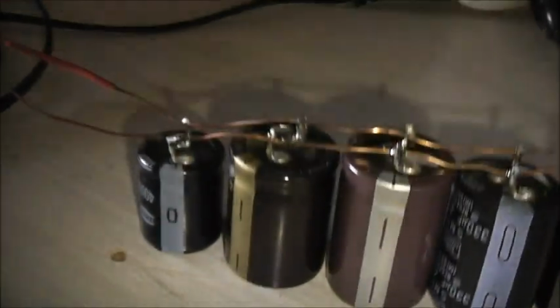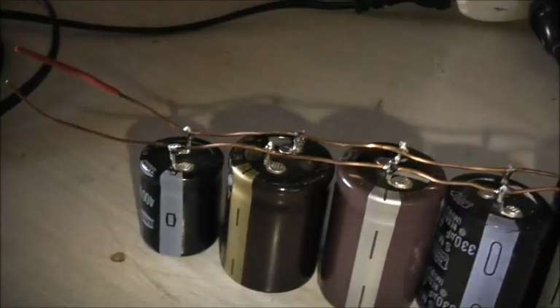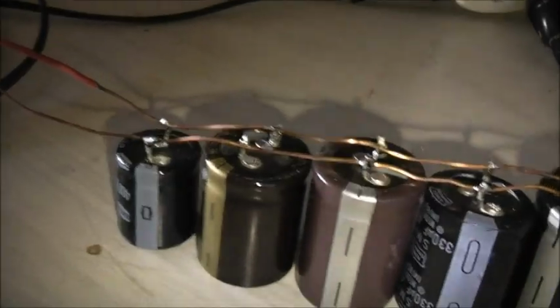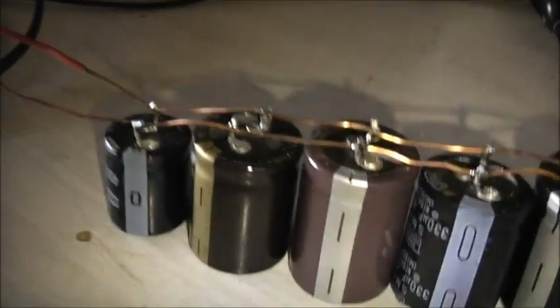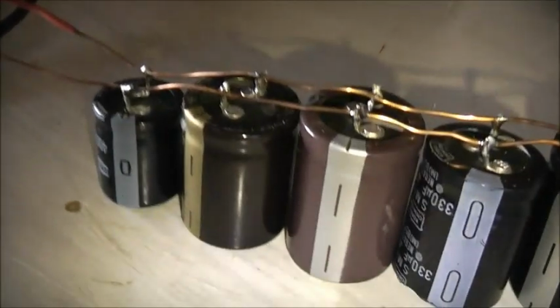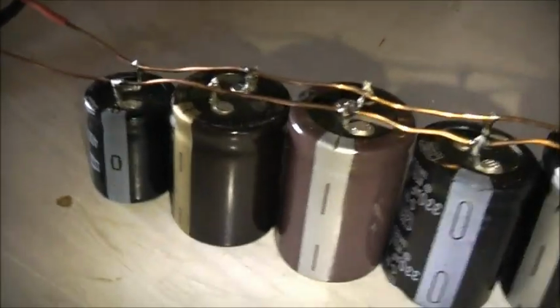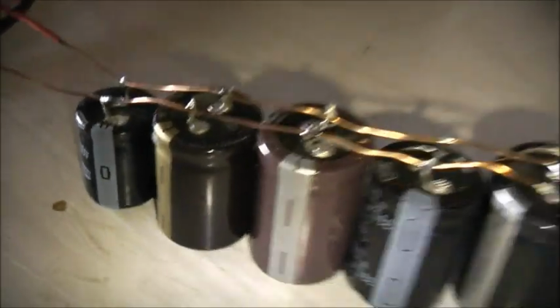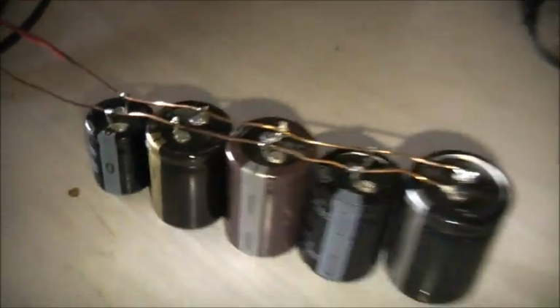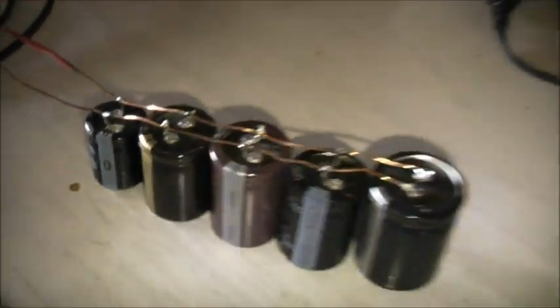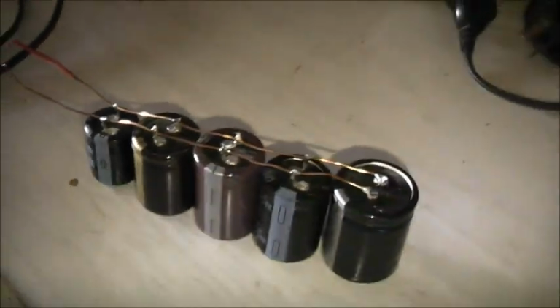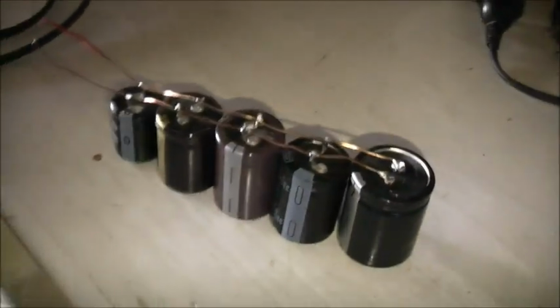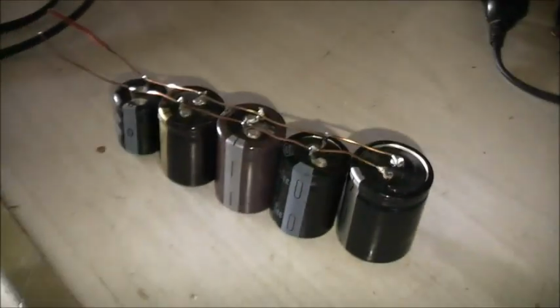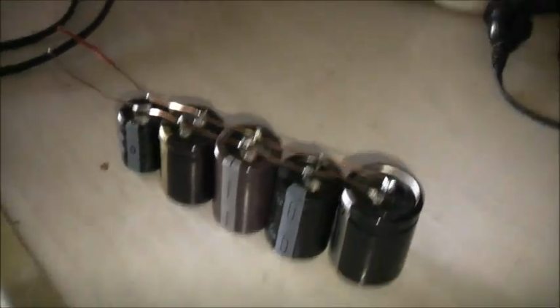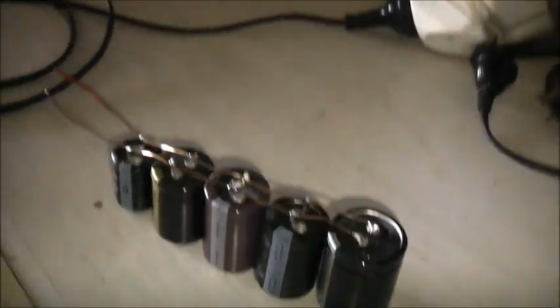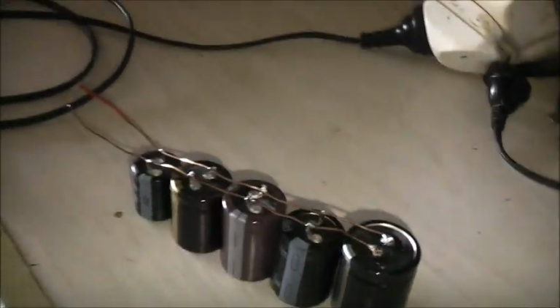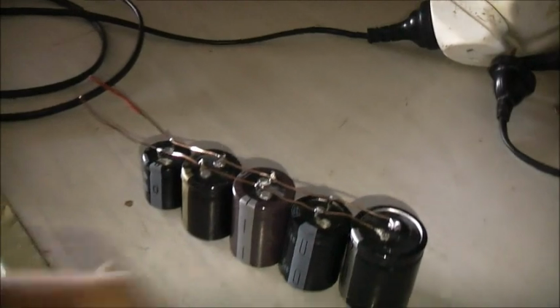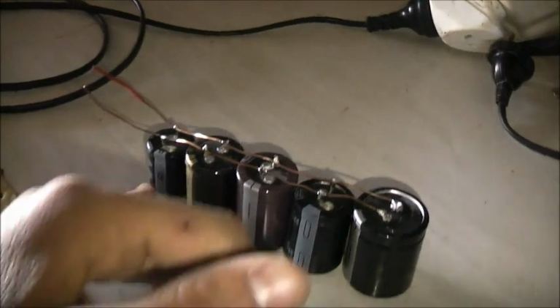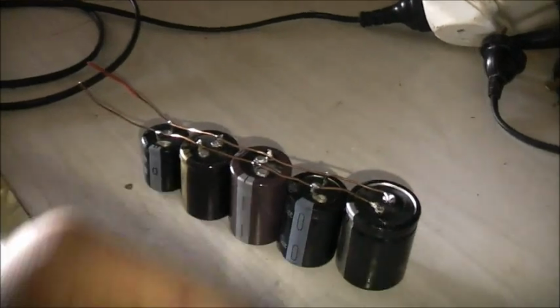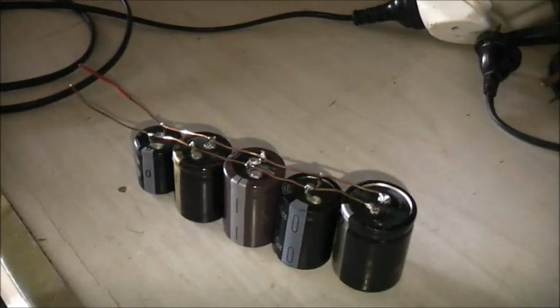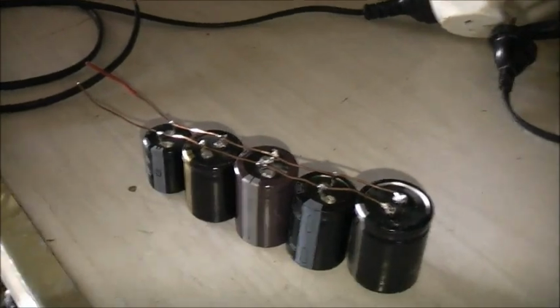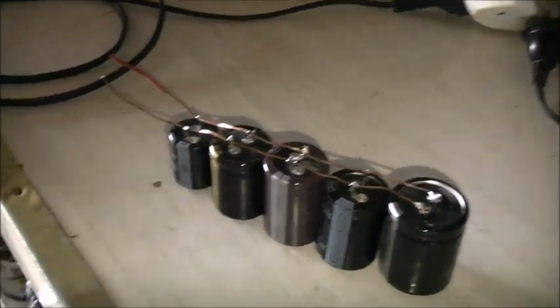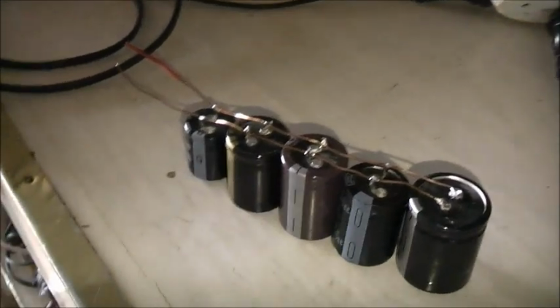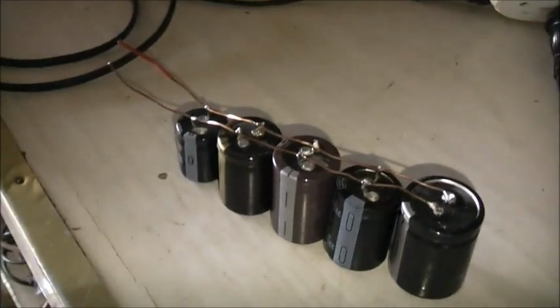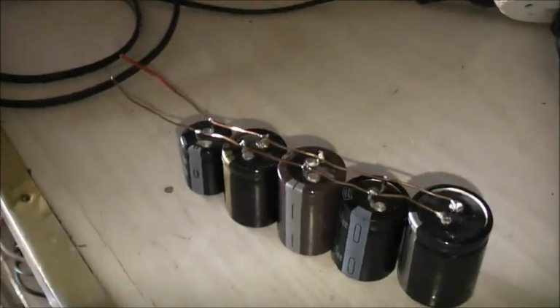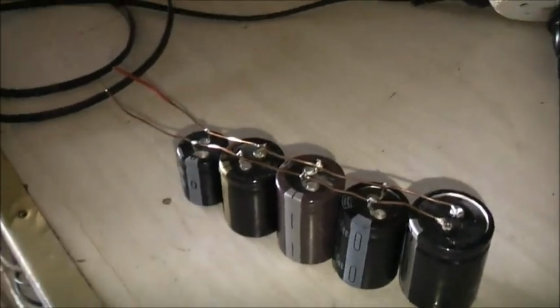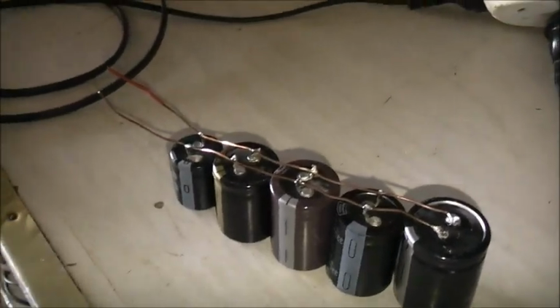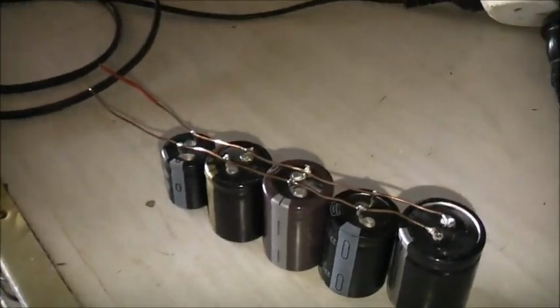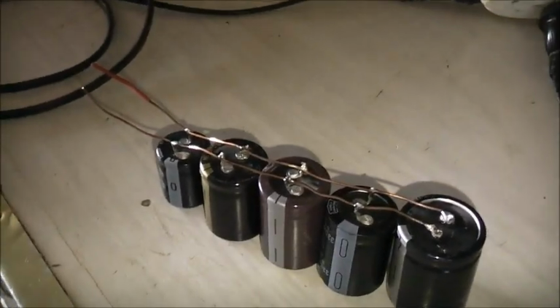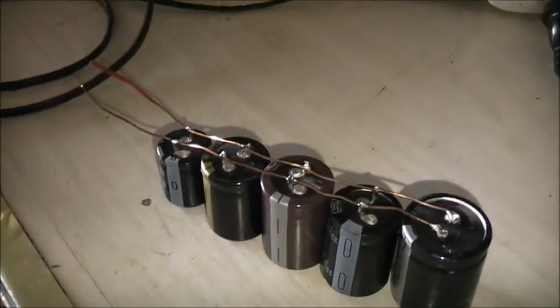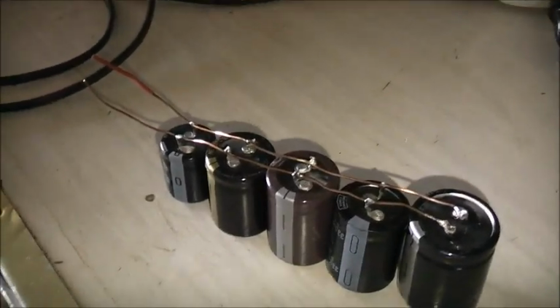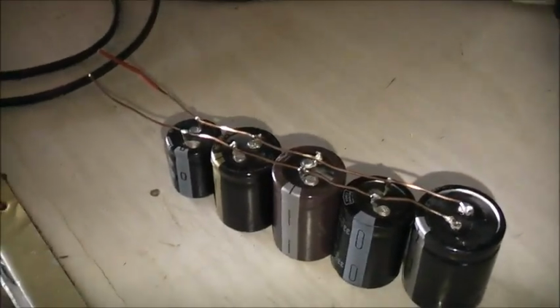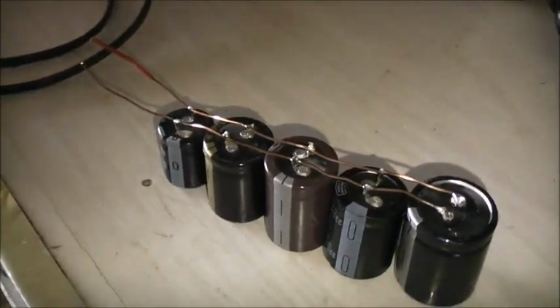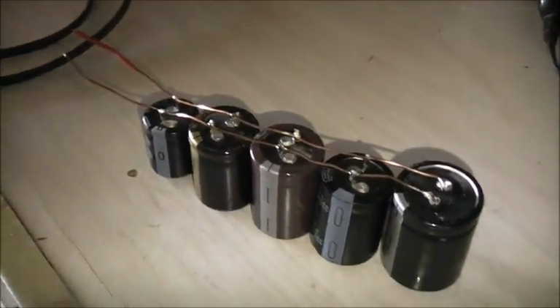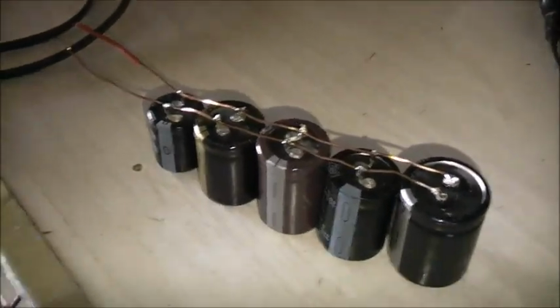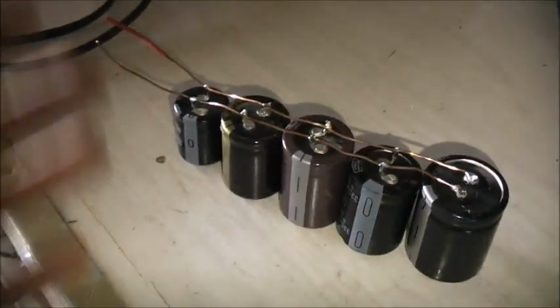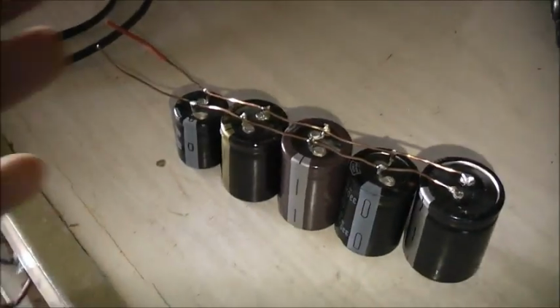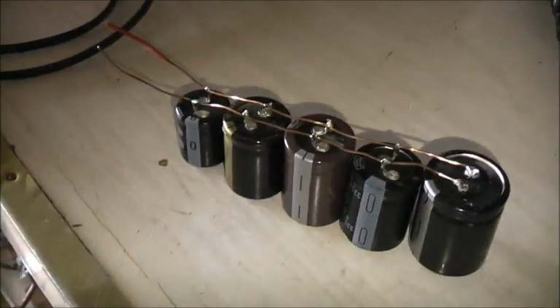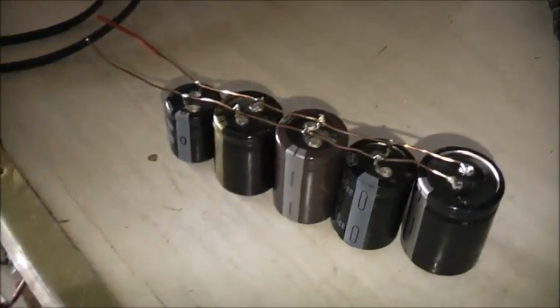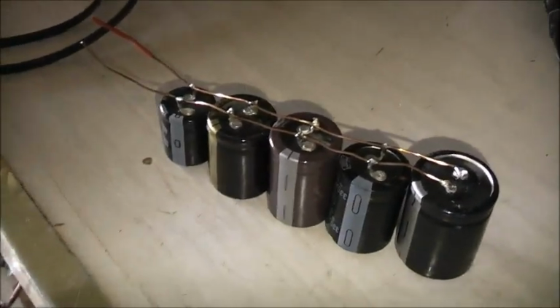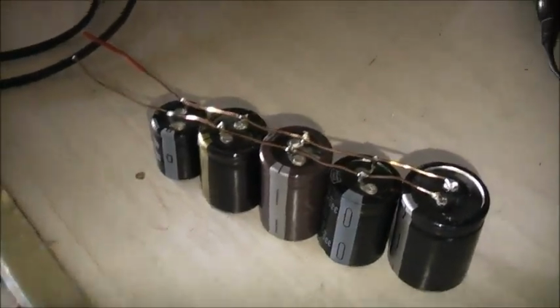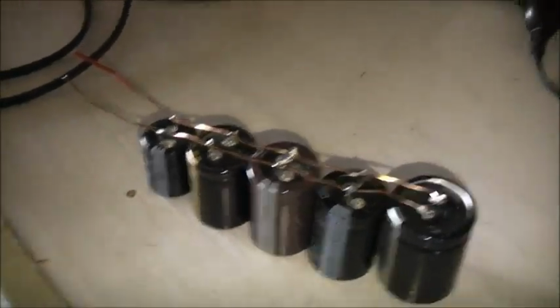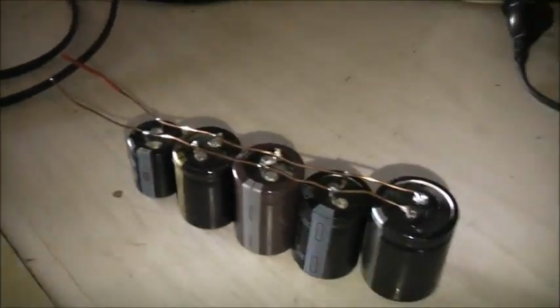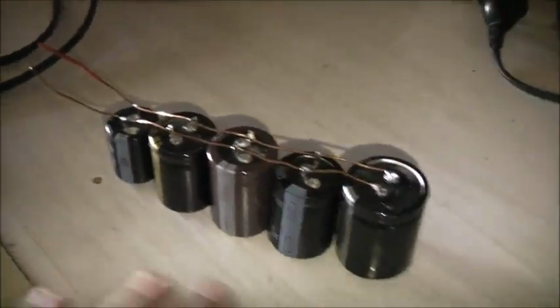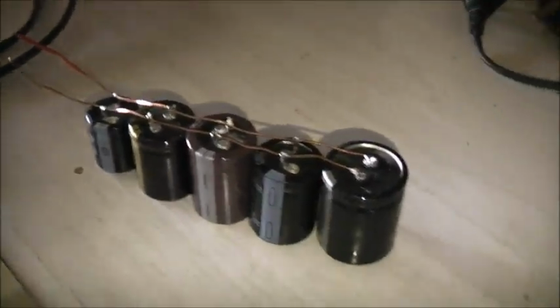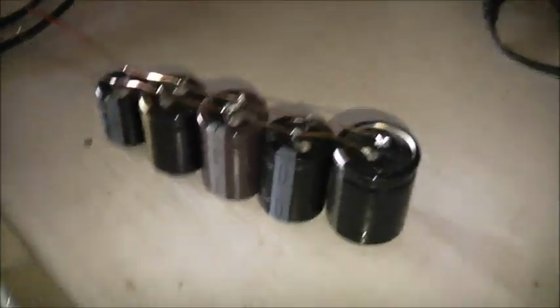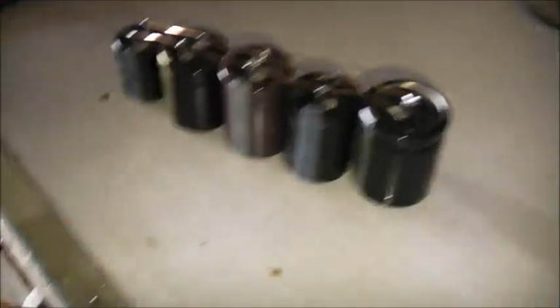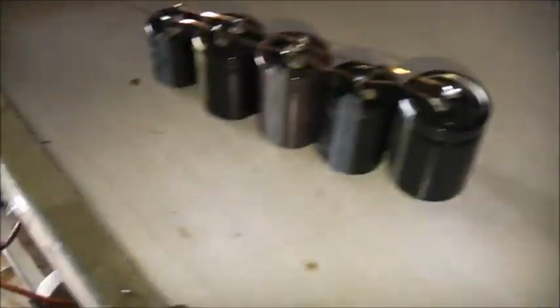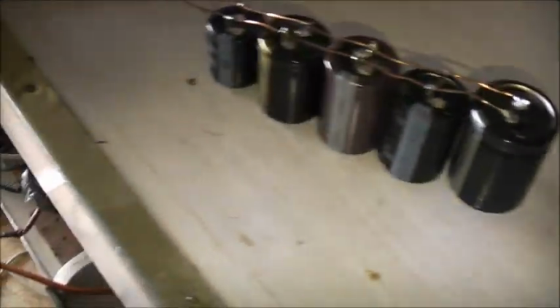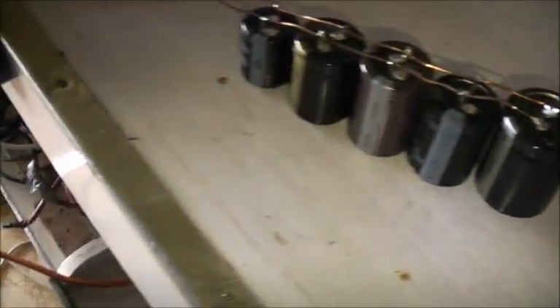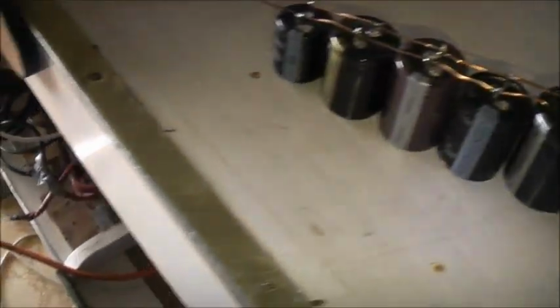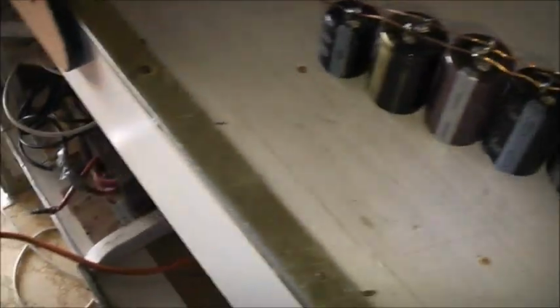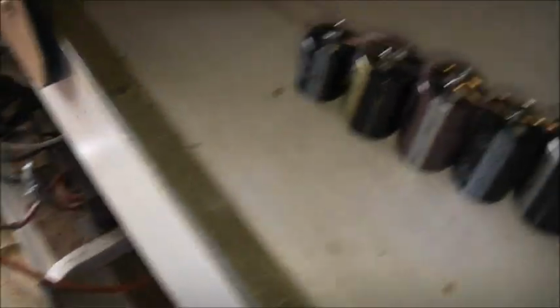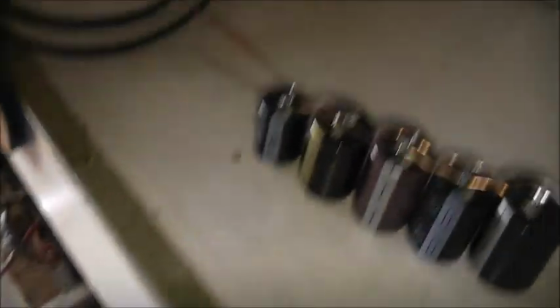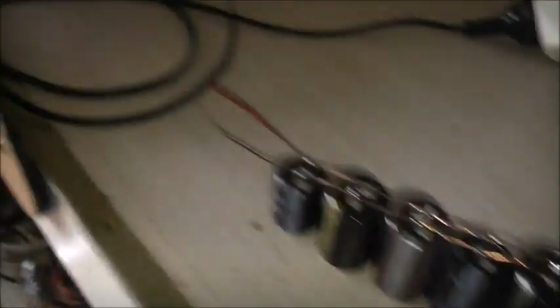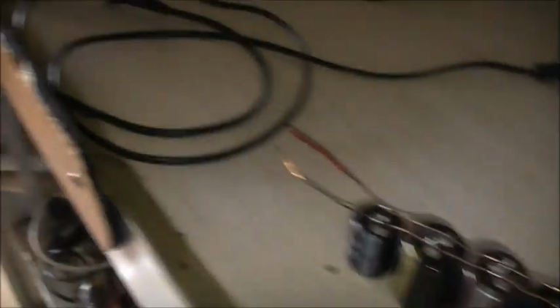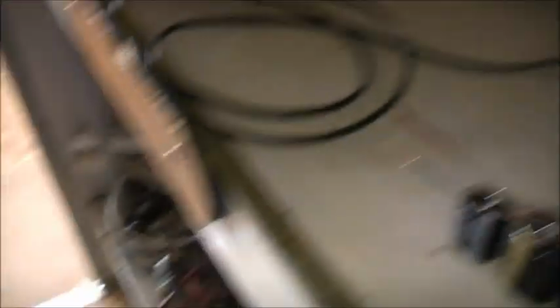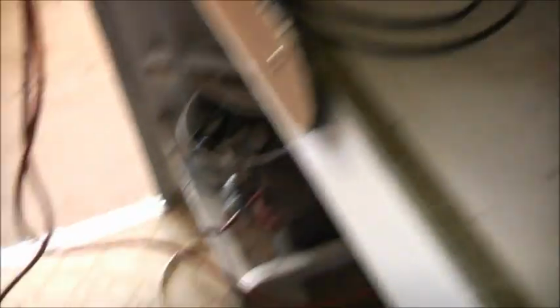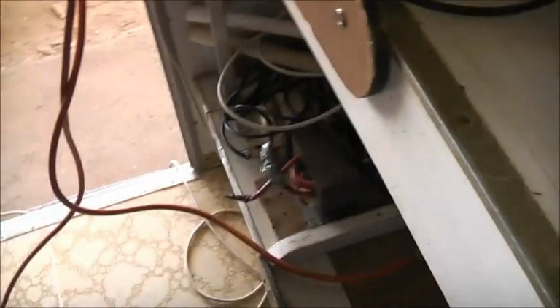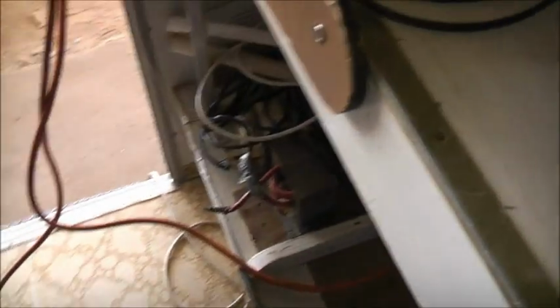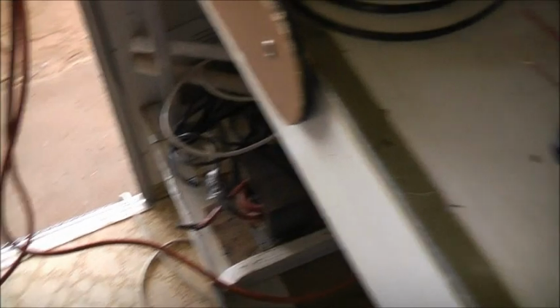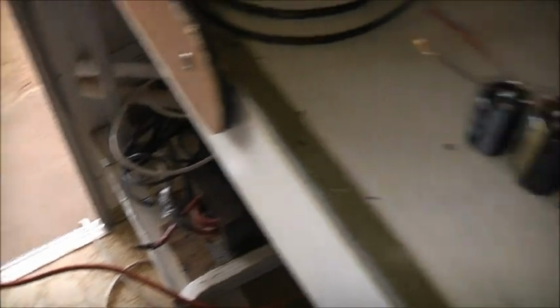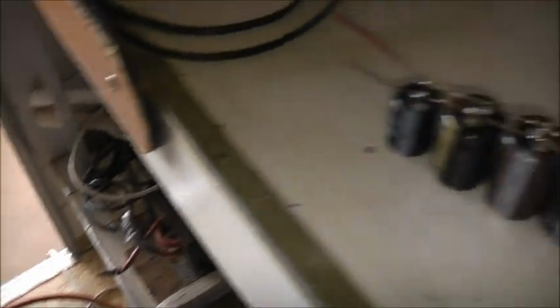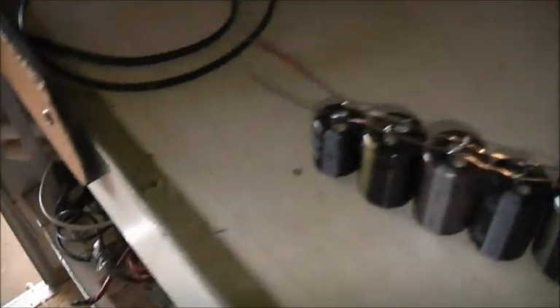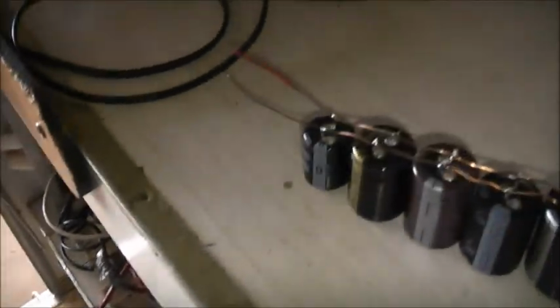Alright, one or more is probably going to pop if it gets too much of a surge, but we'll see what happens. Let's do a test on the Variac.